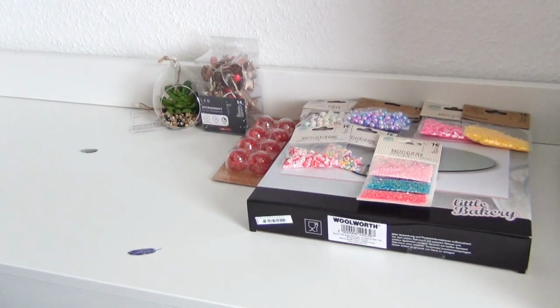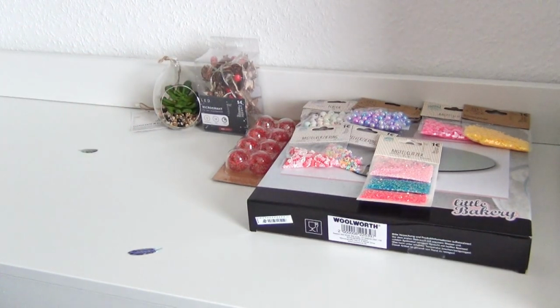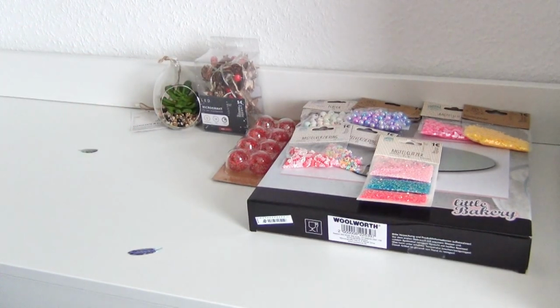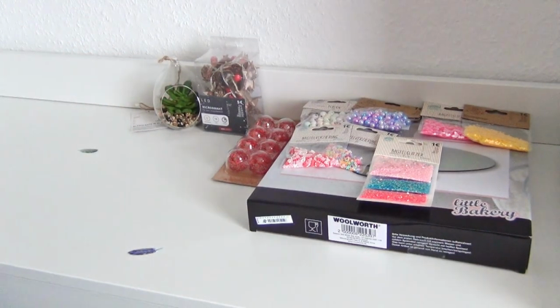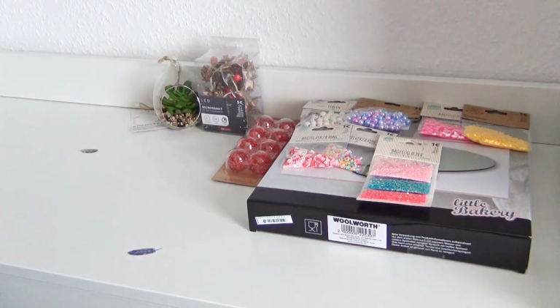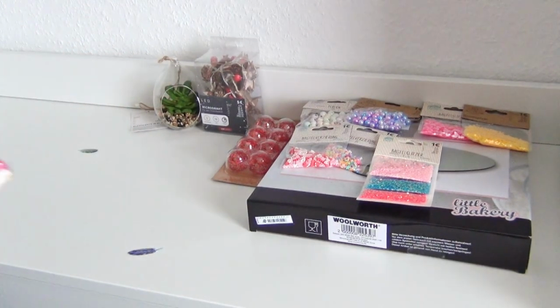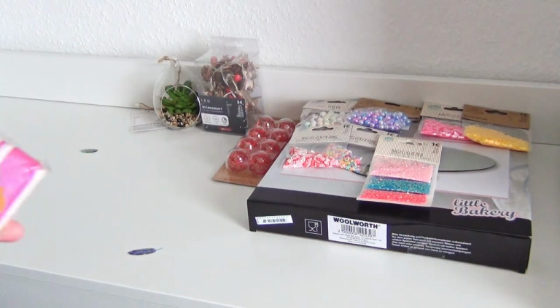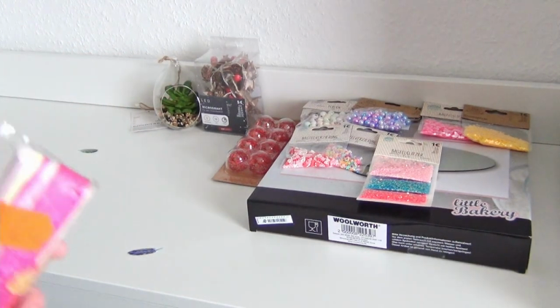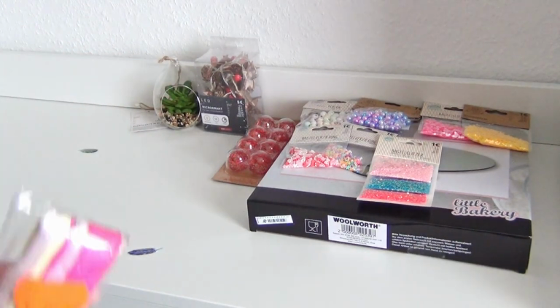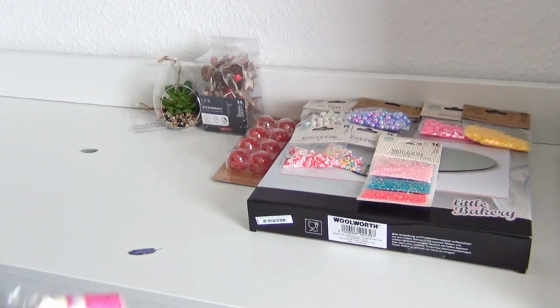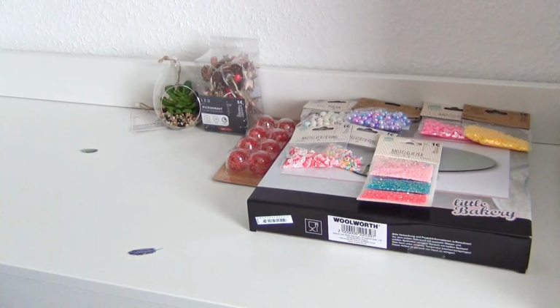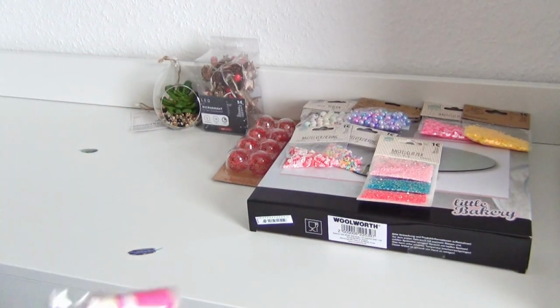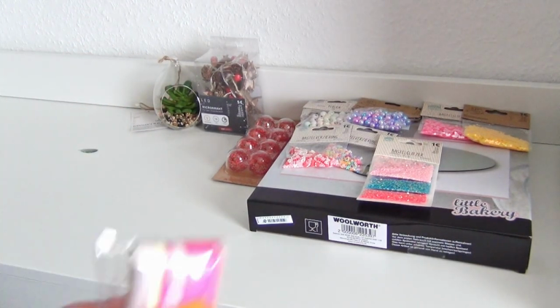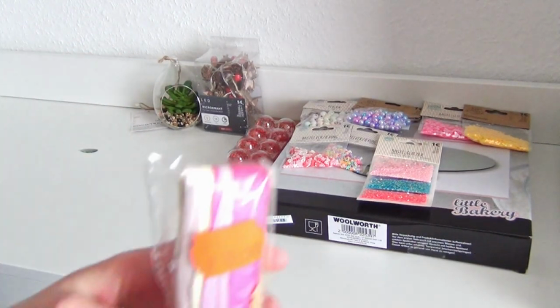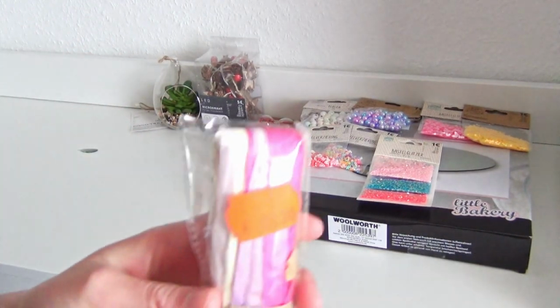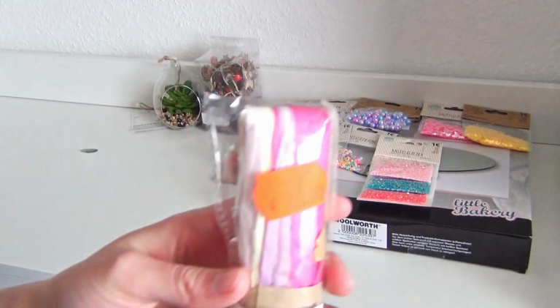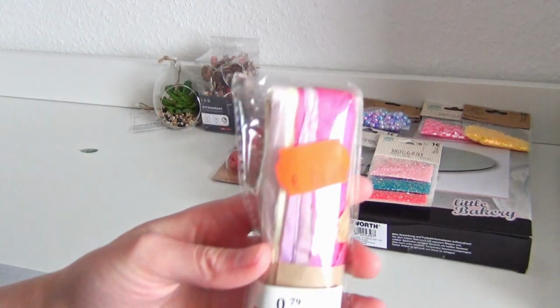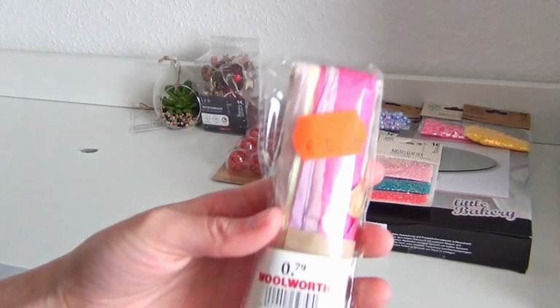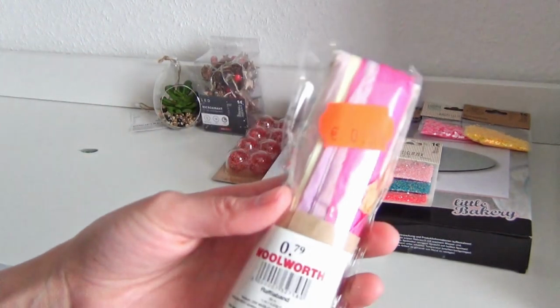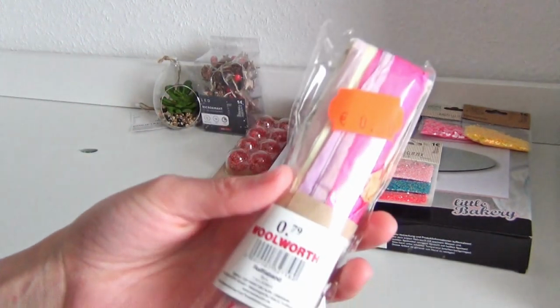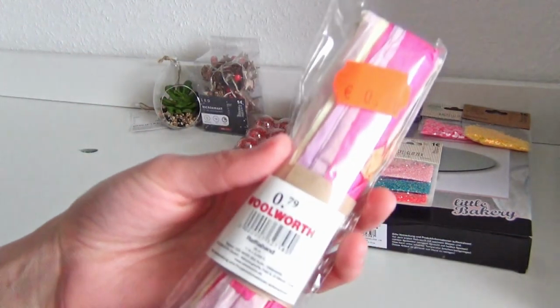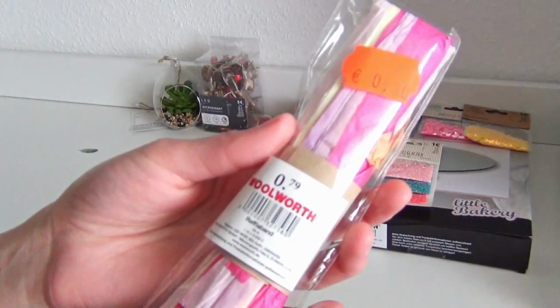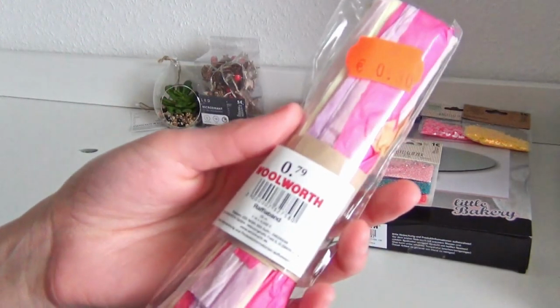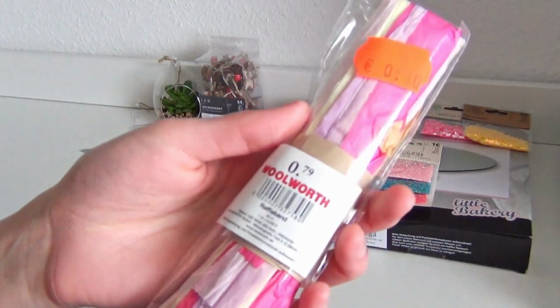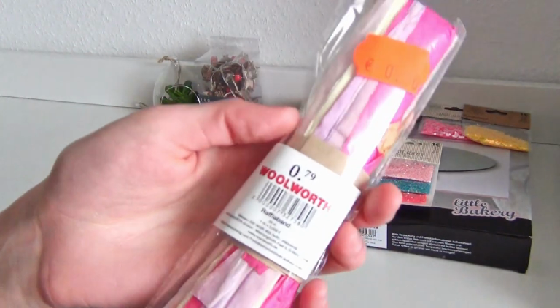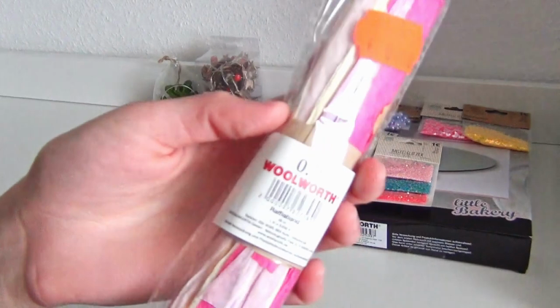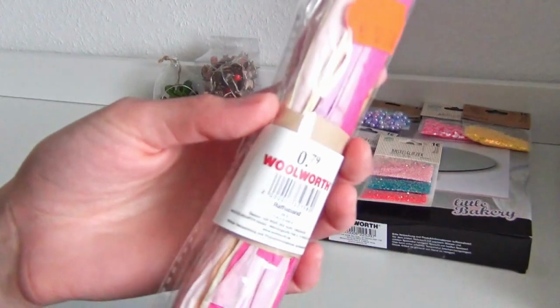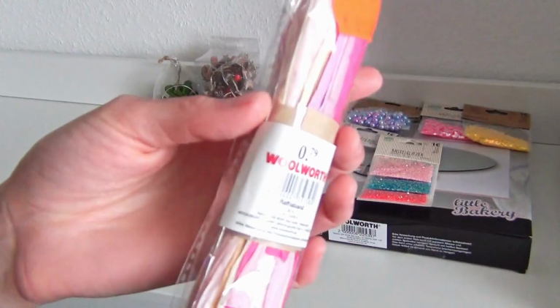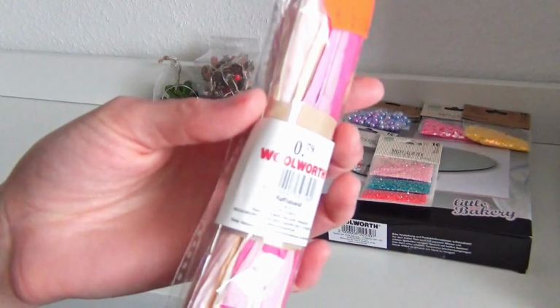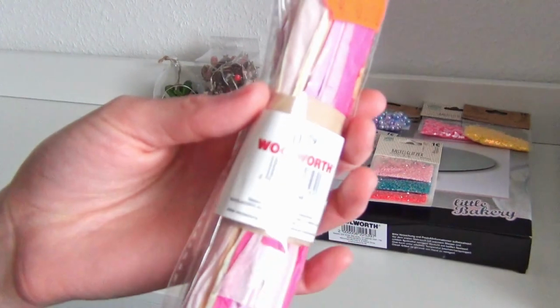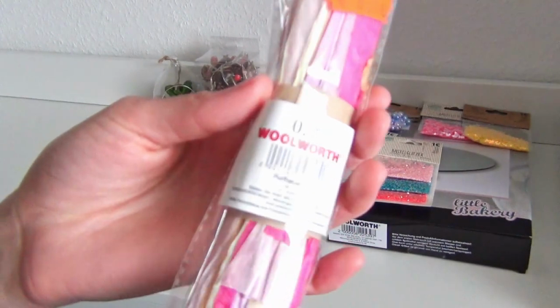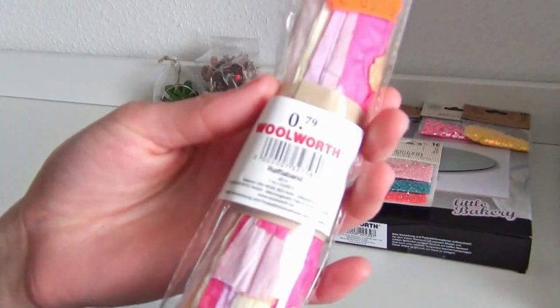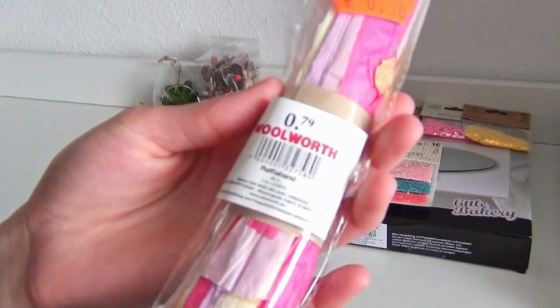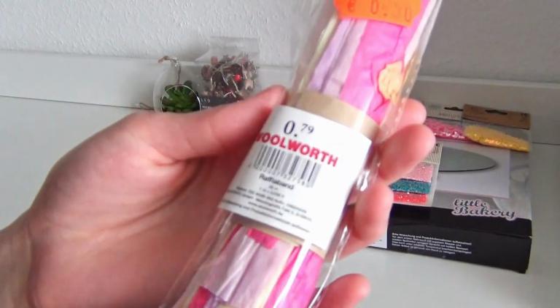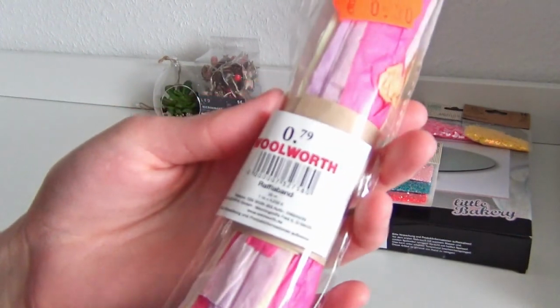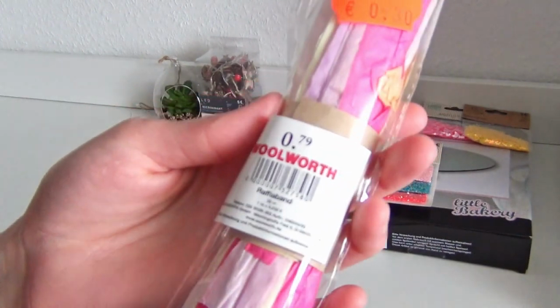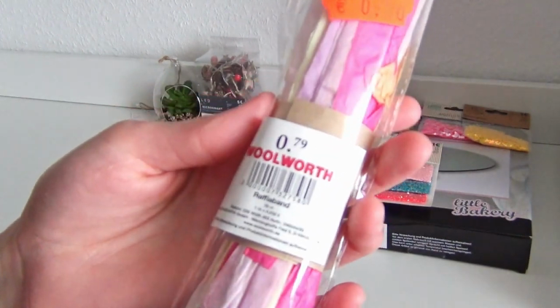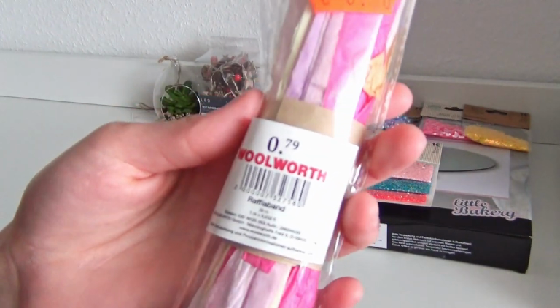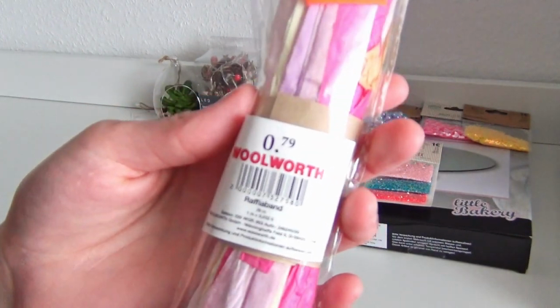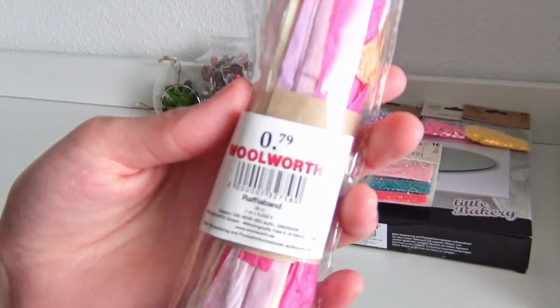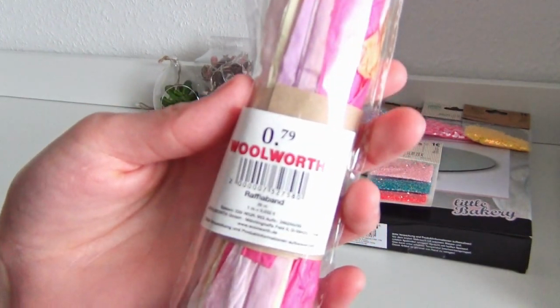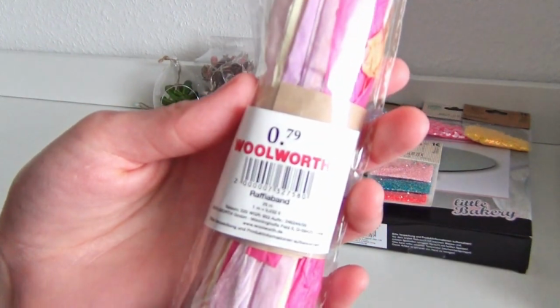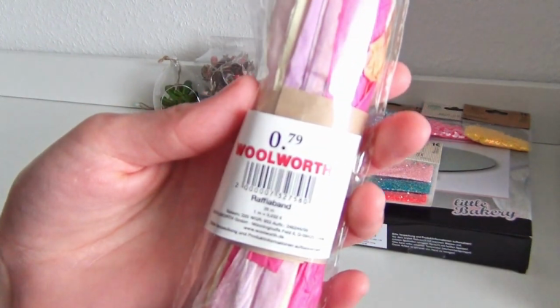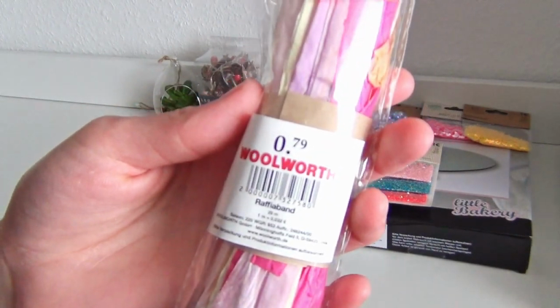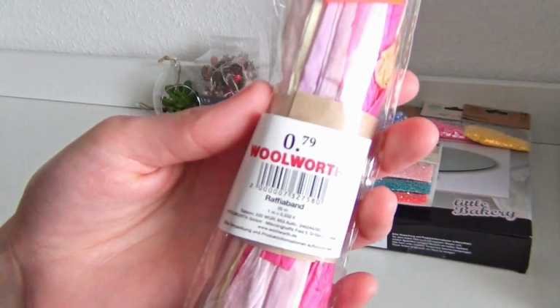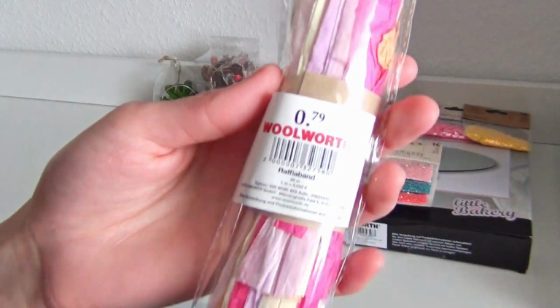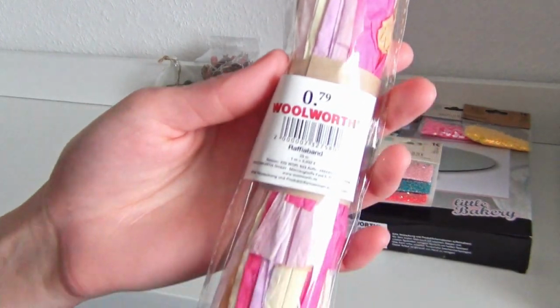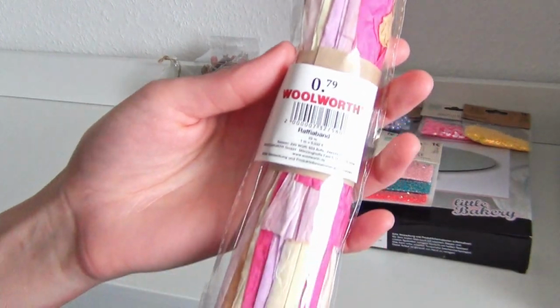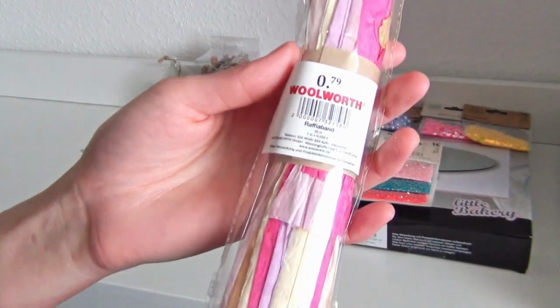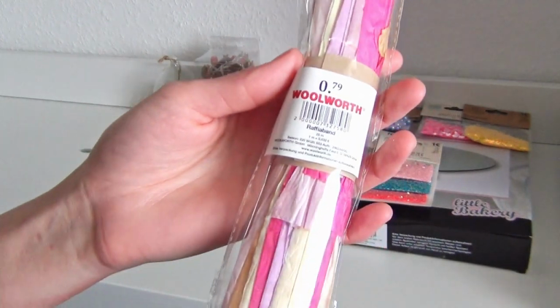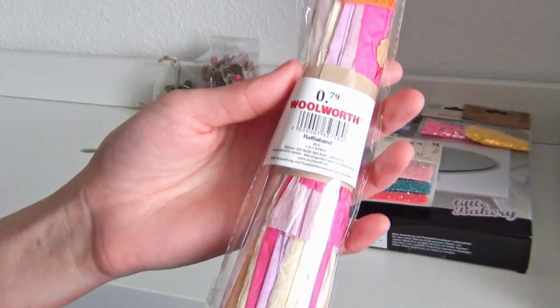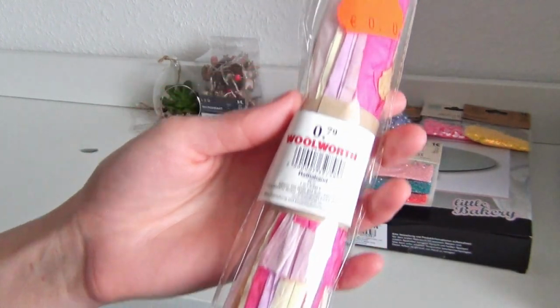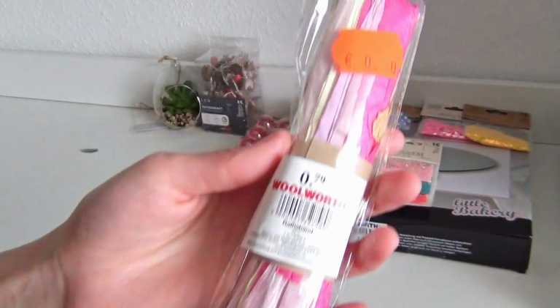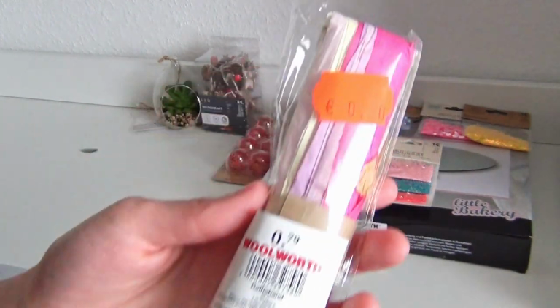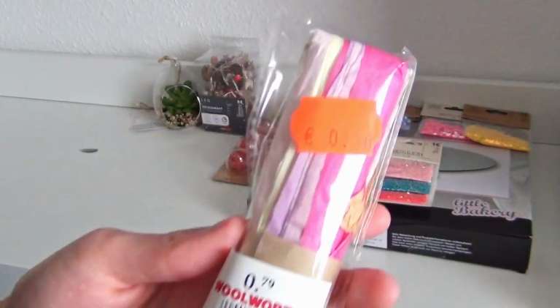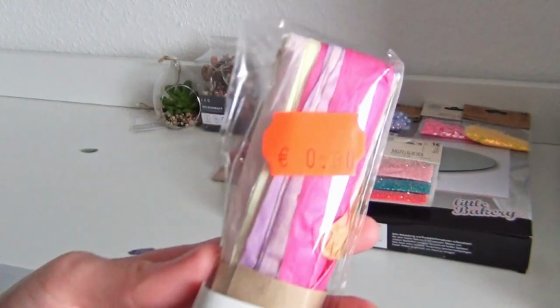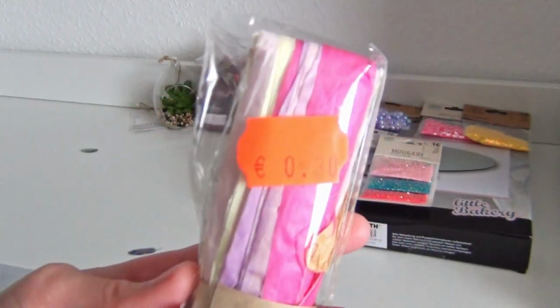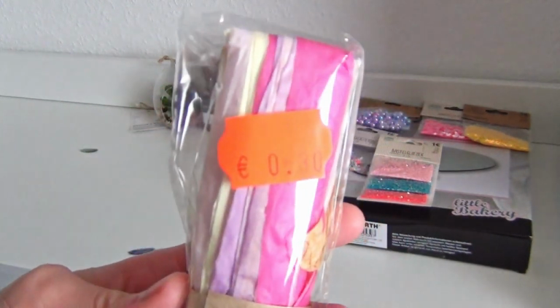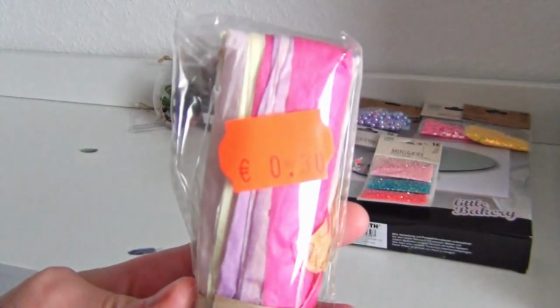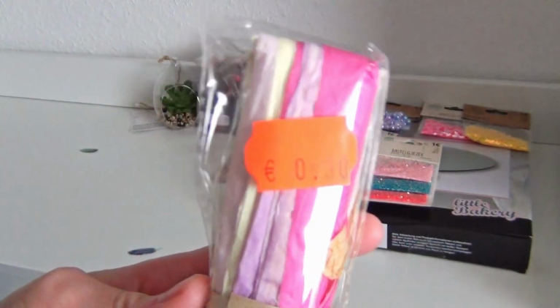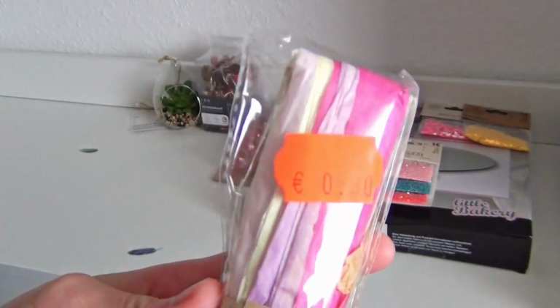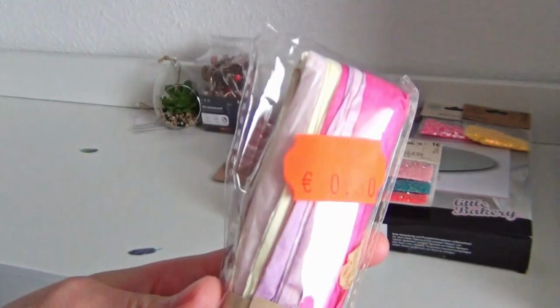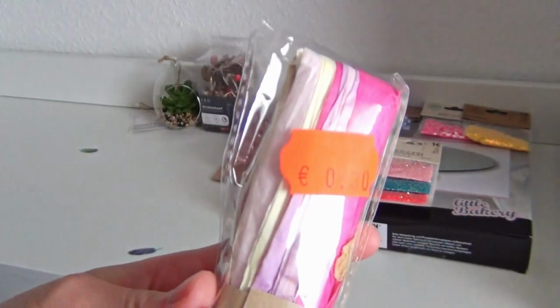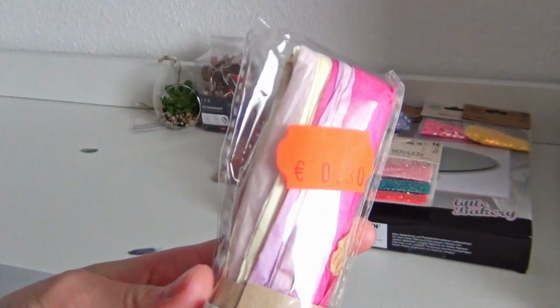These are some bead bands, again in pastel colors, and they were cheaper than usual as well.